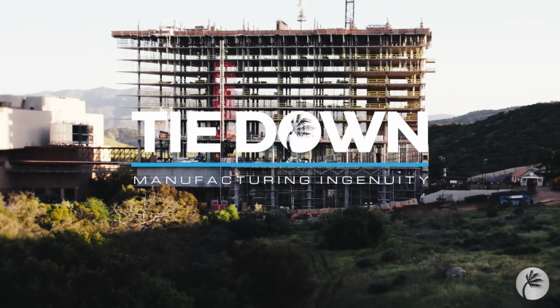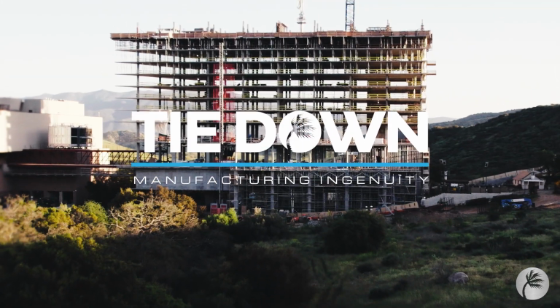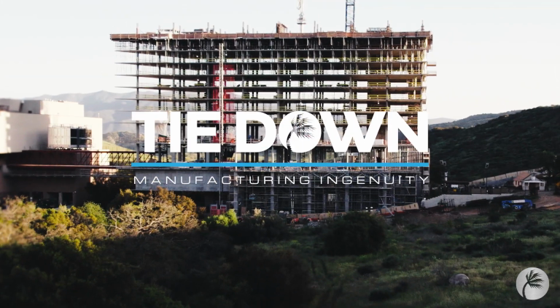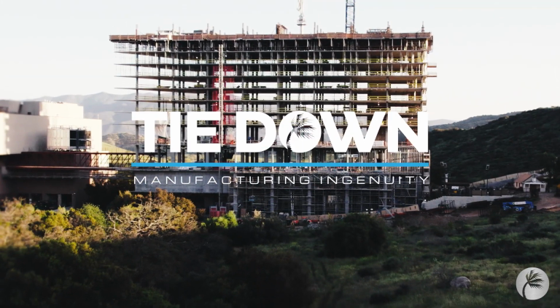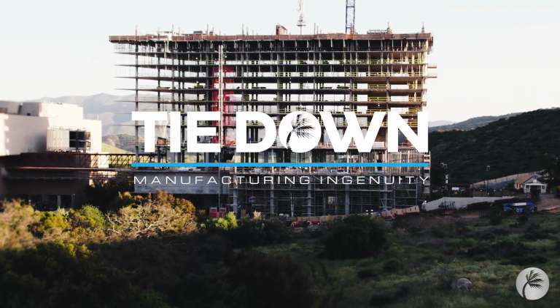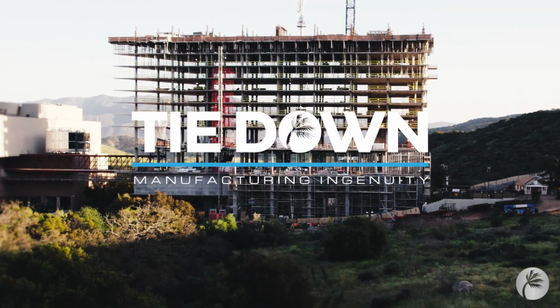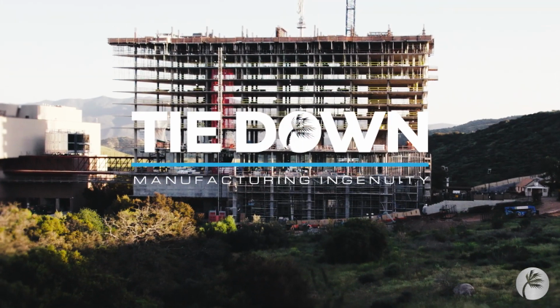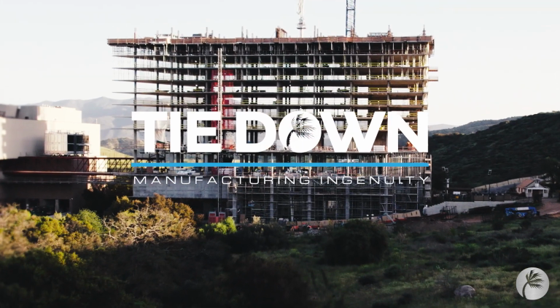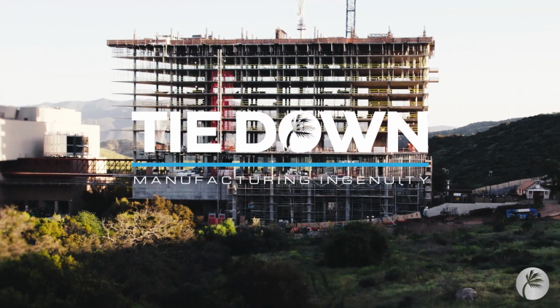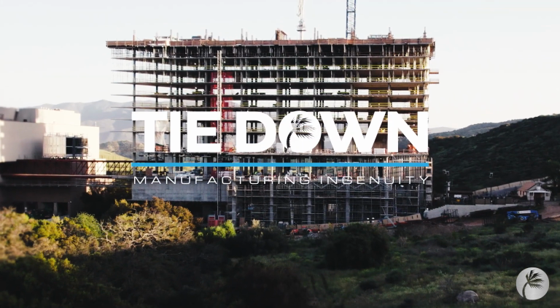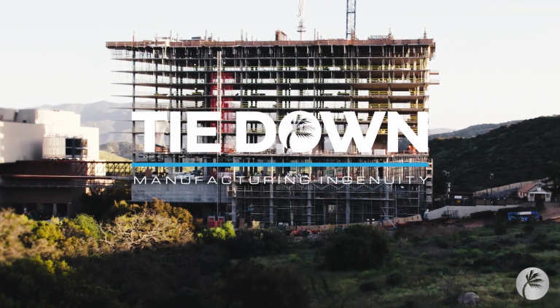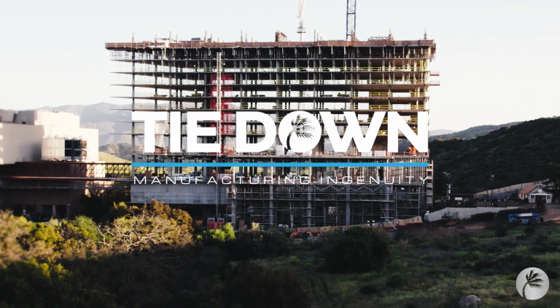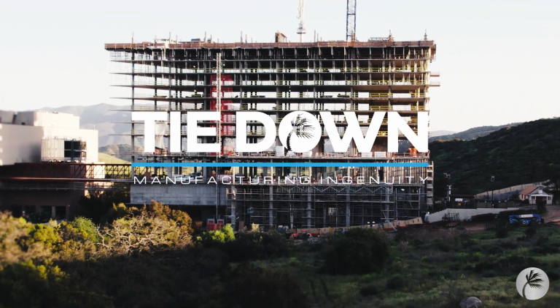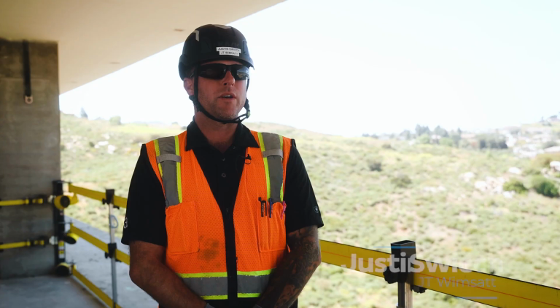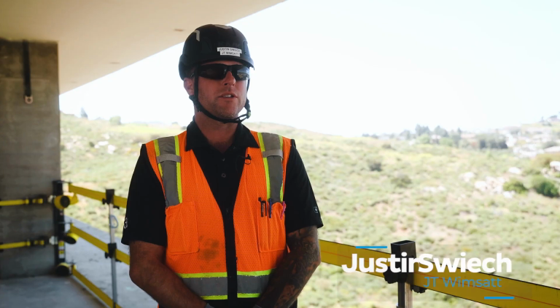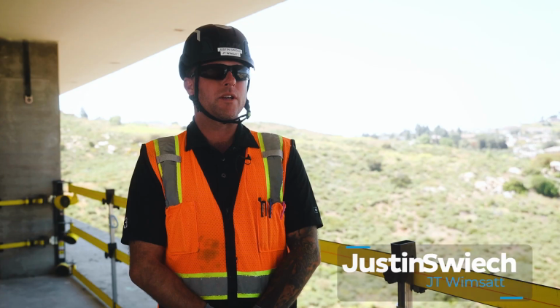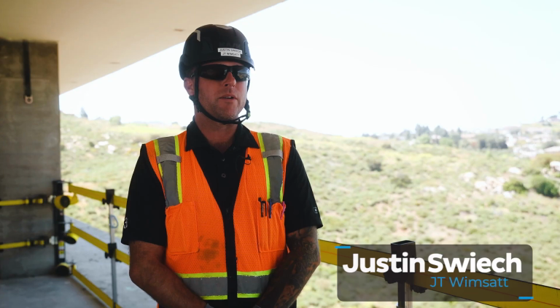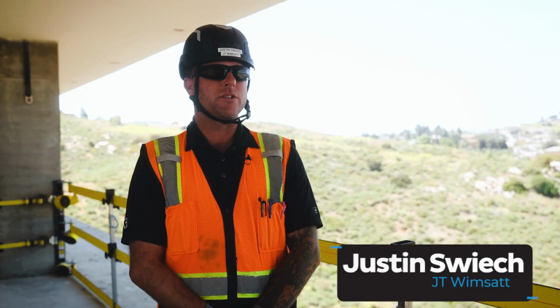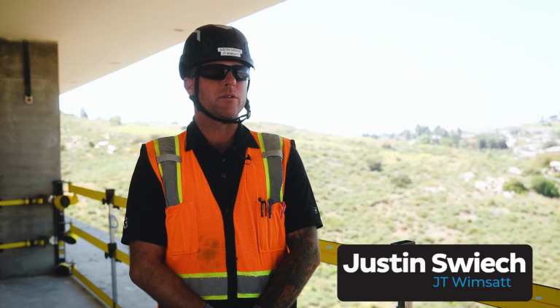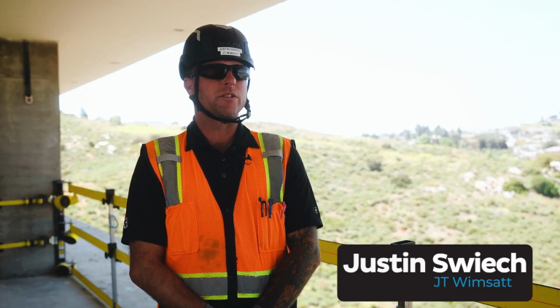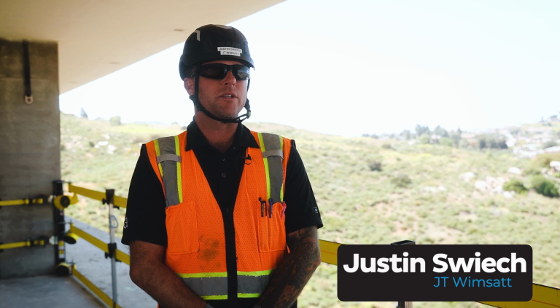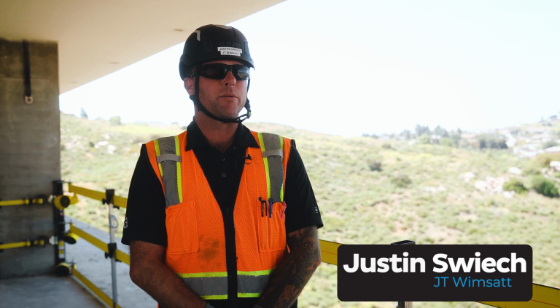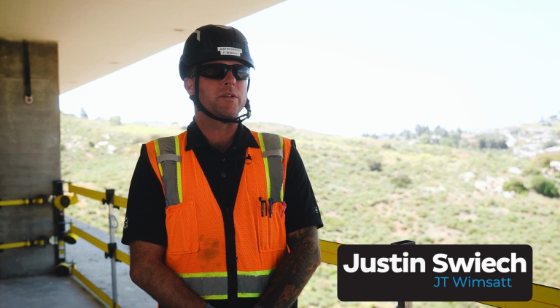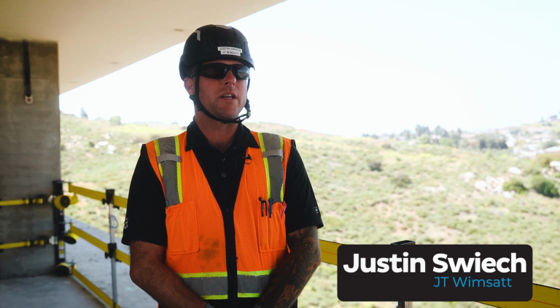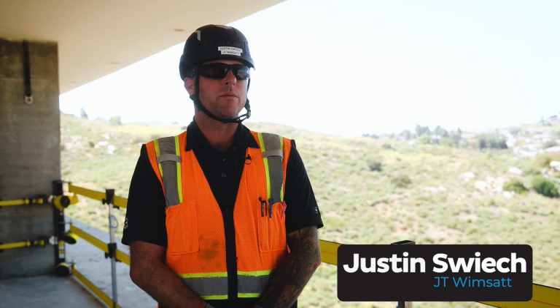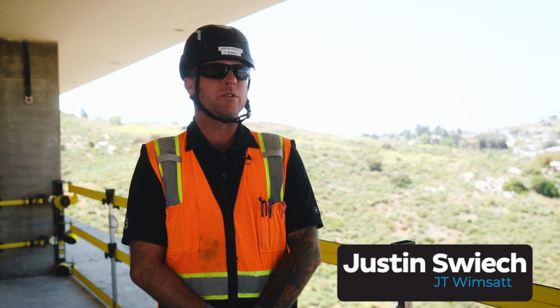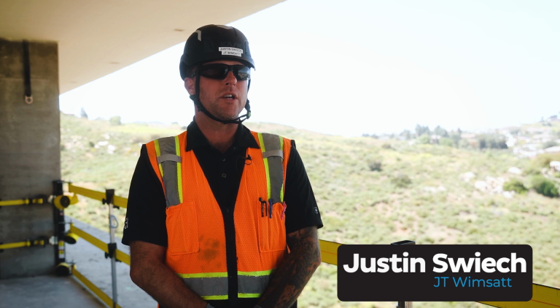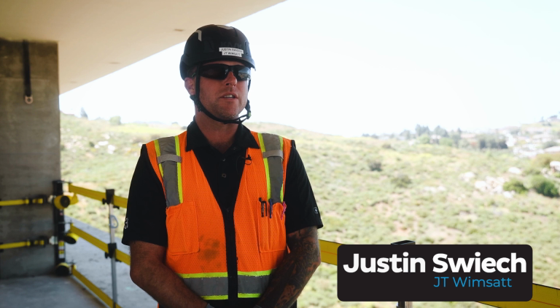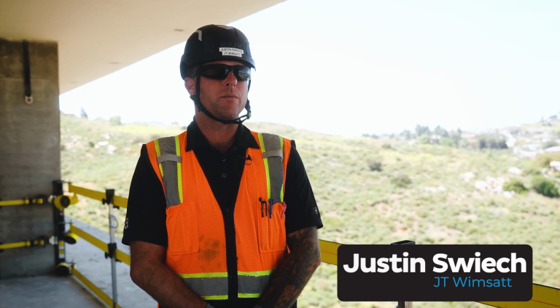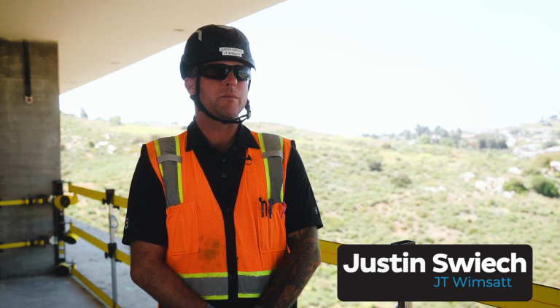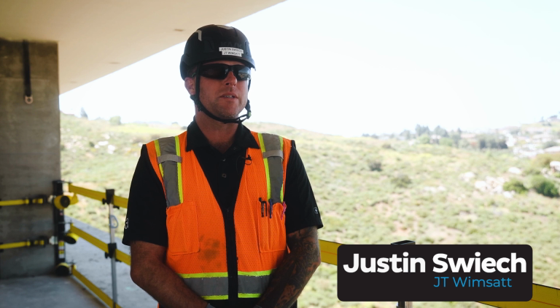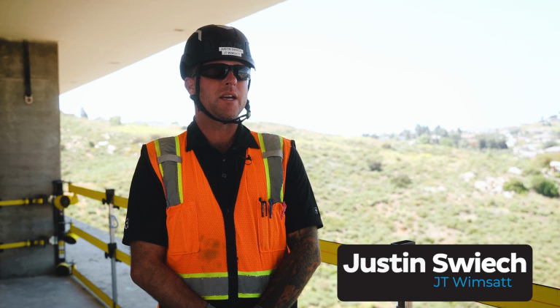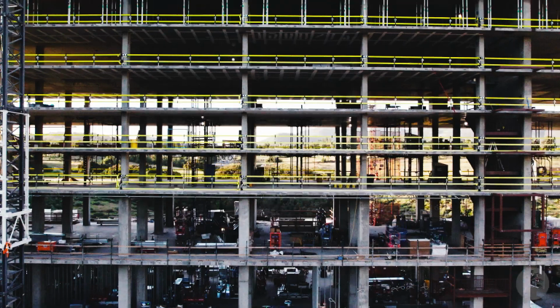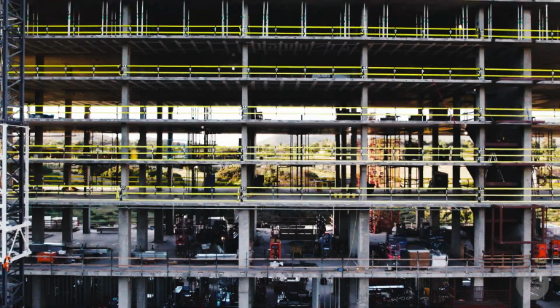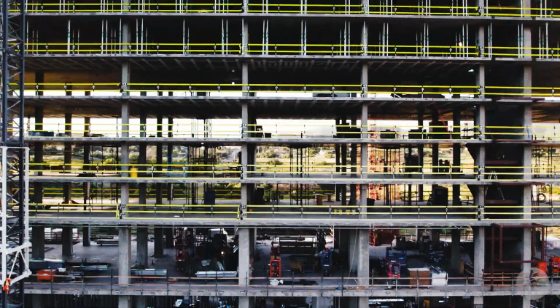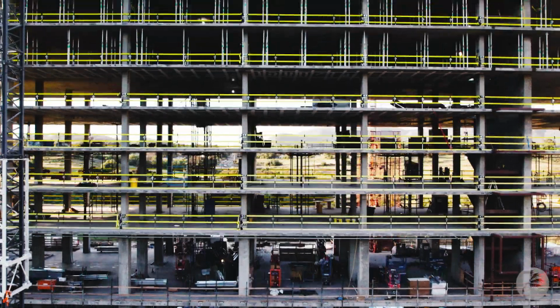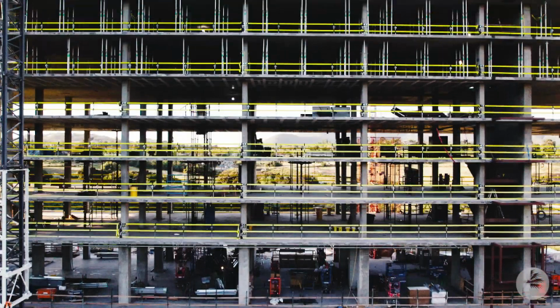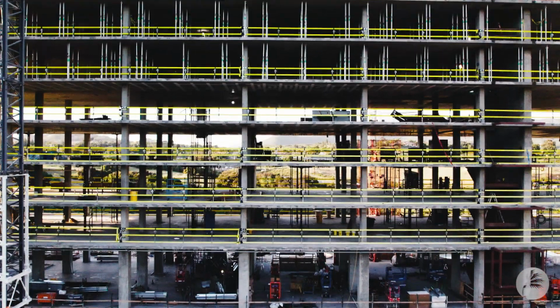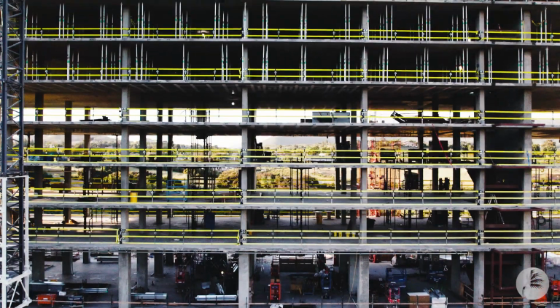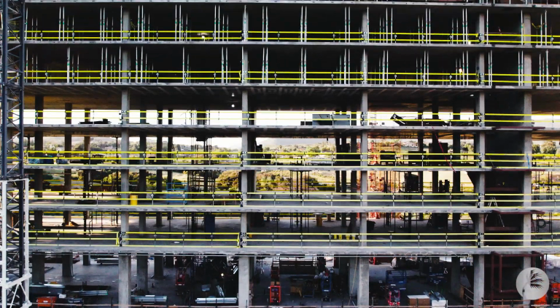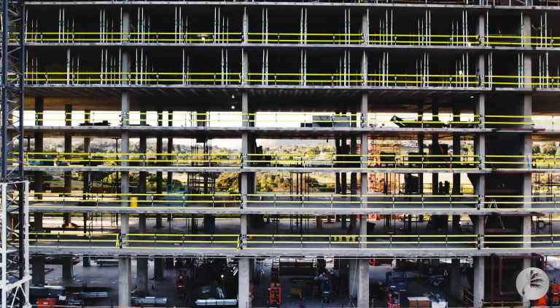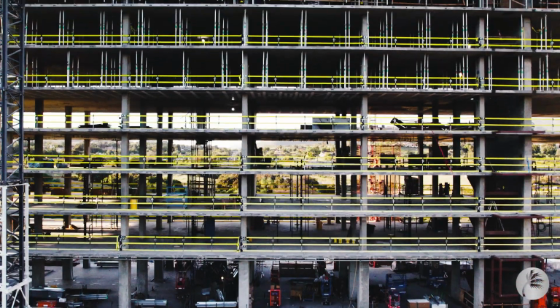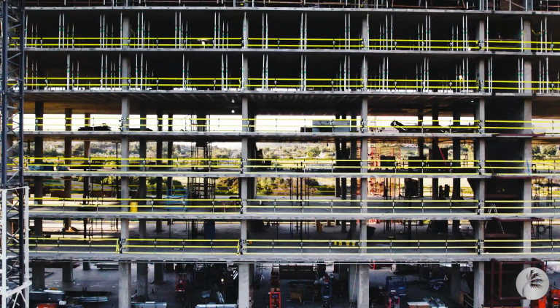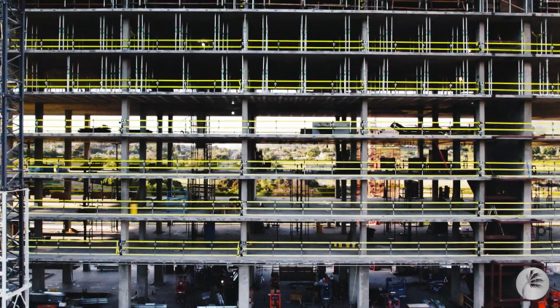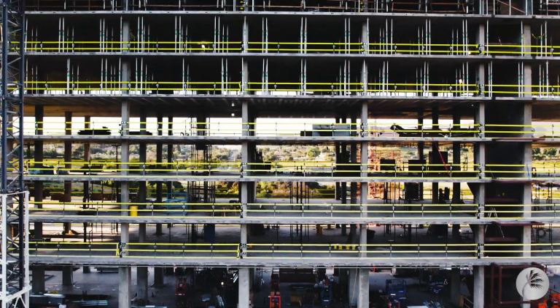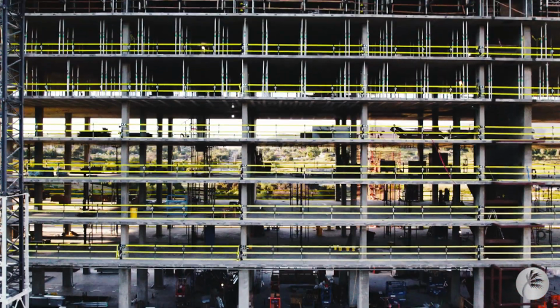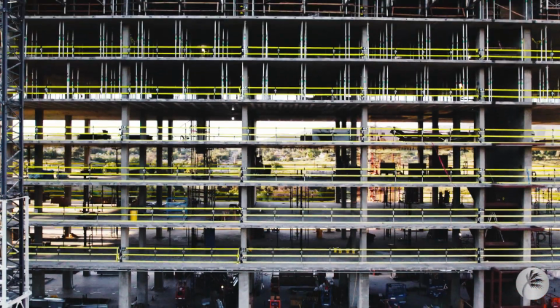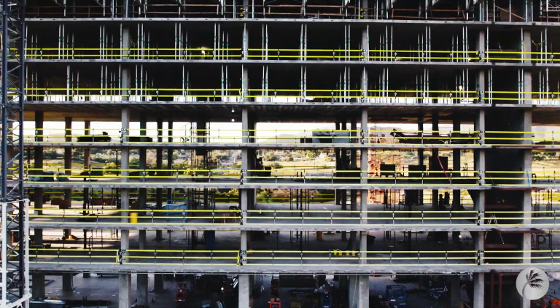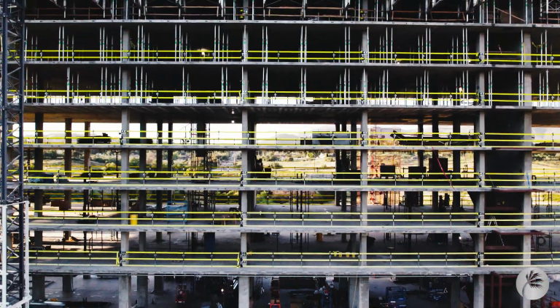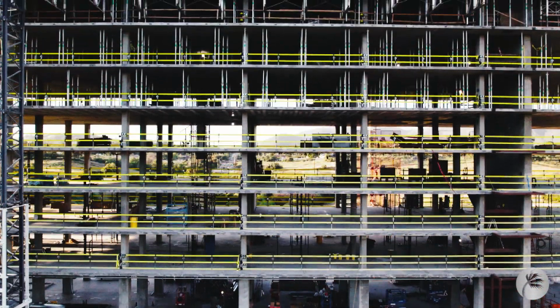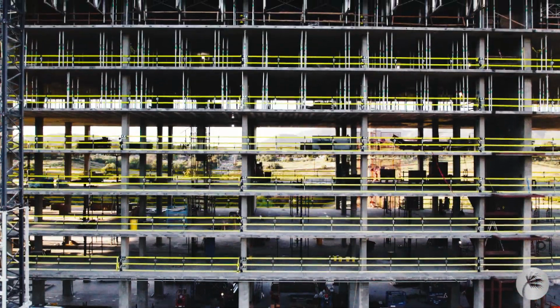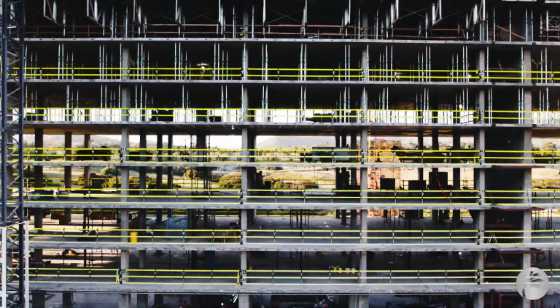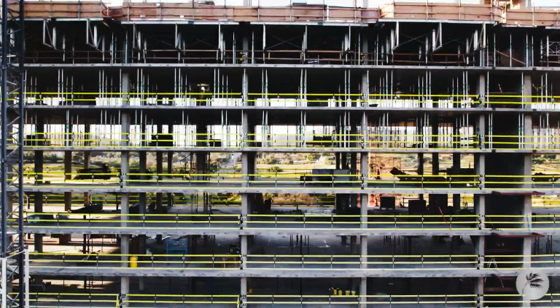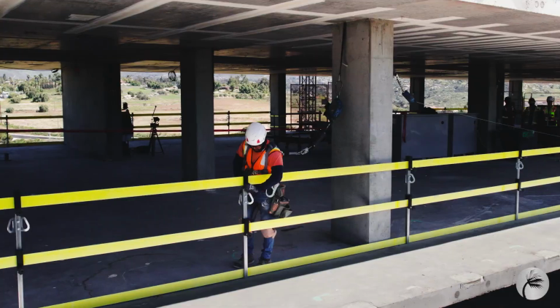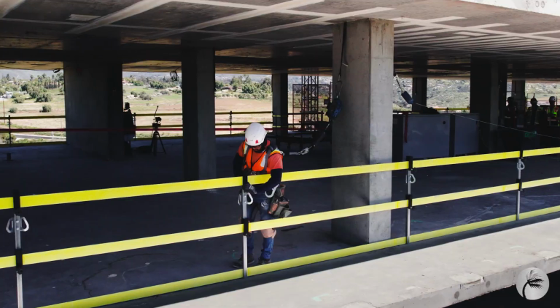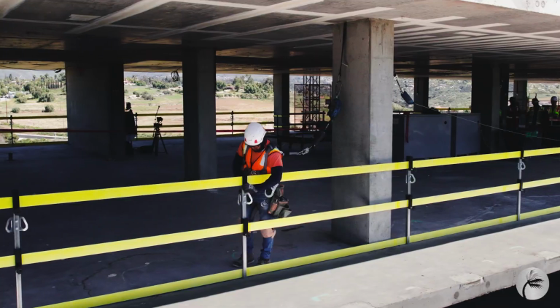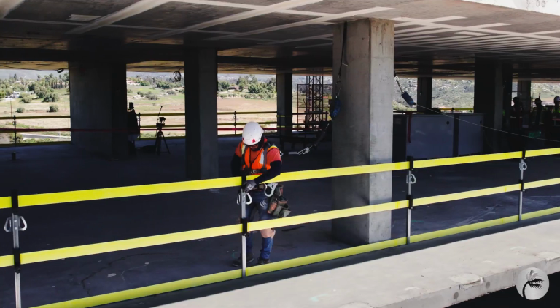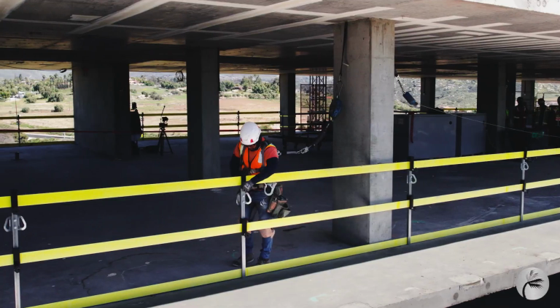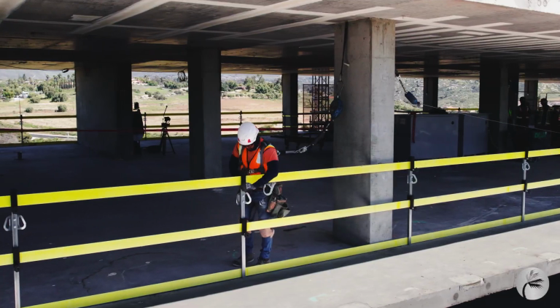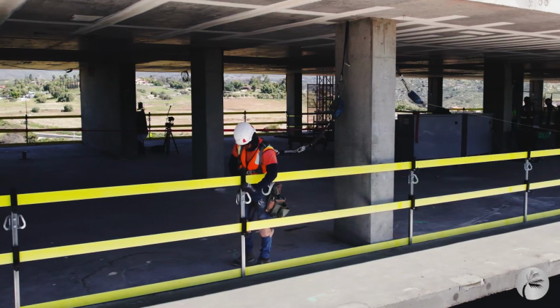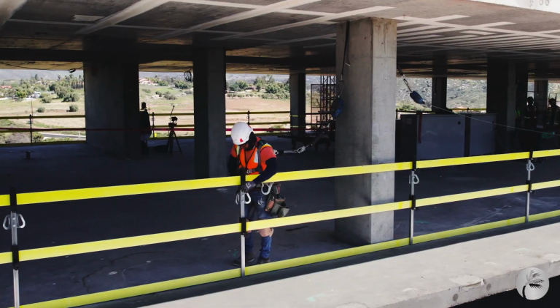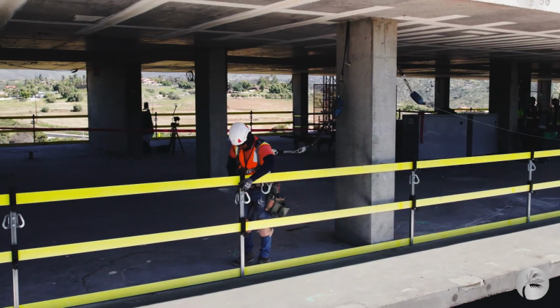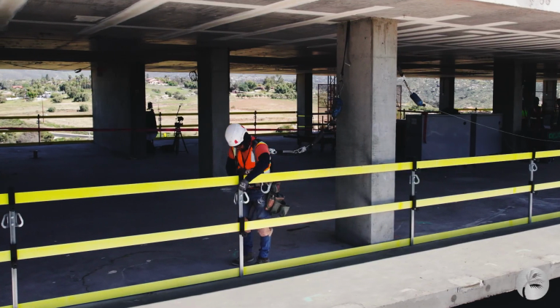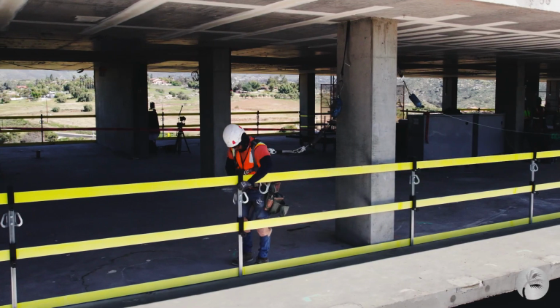Hey guys, my name is Justin Switch. I'm a general superintendent with JT Winsett. We're here today at one of our projects to talk about the web rail system.